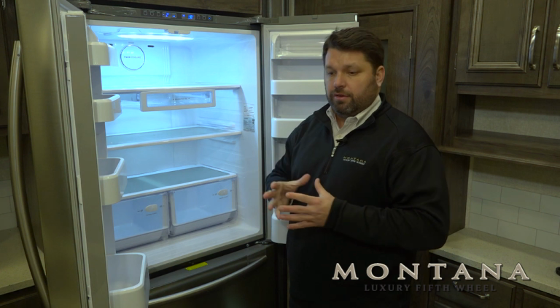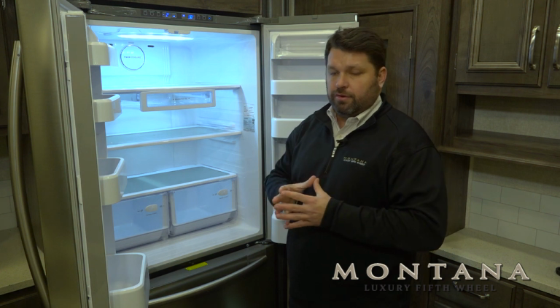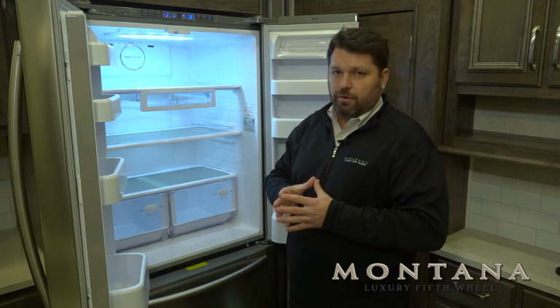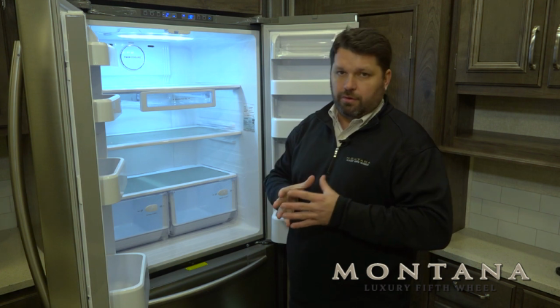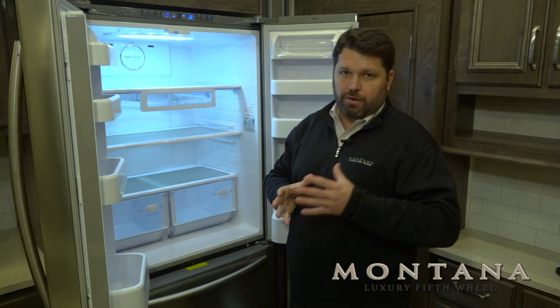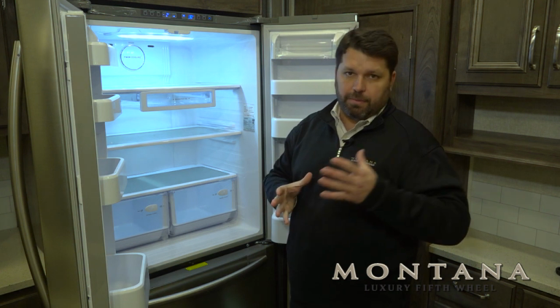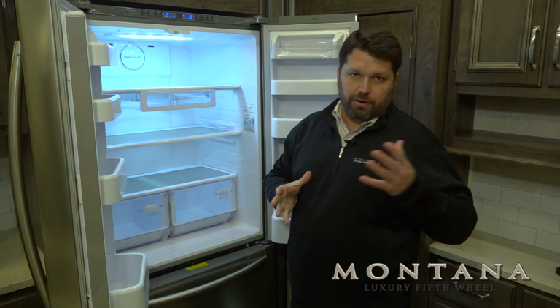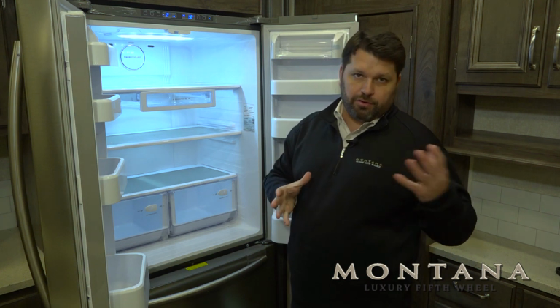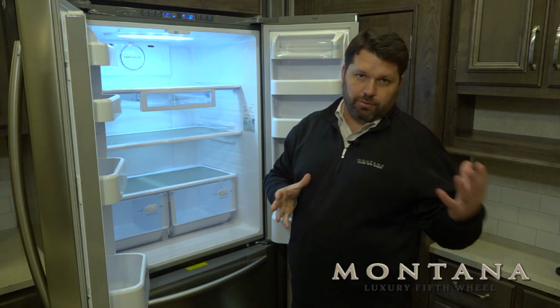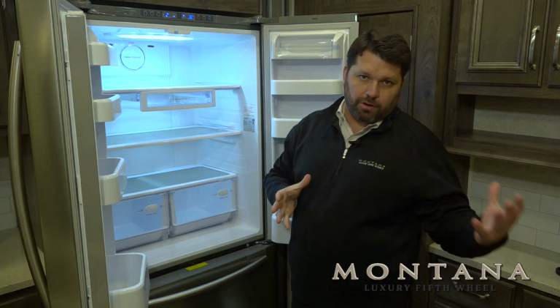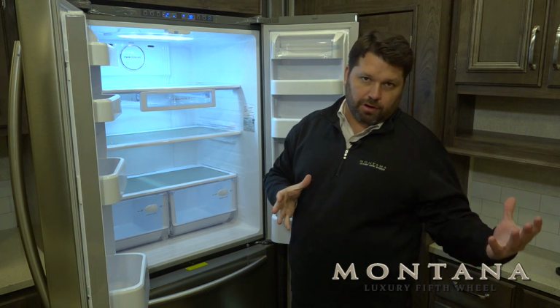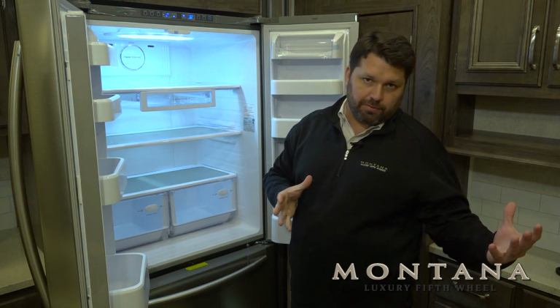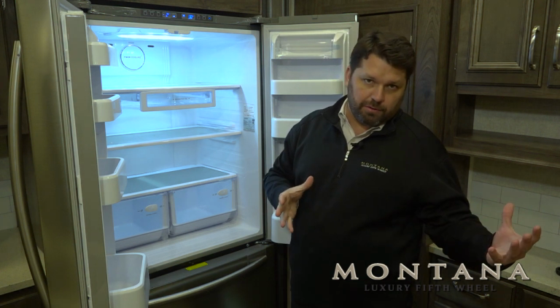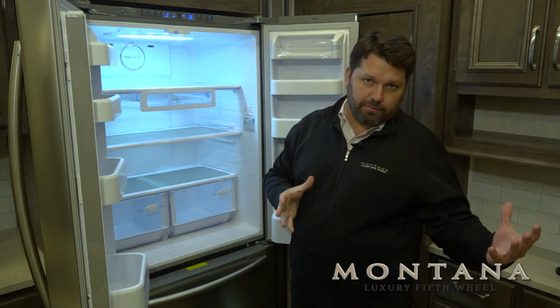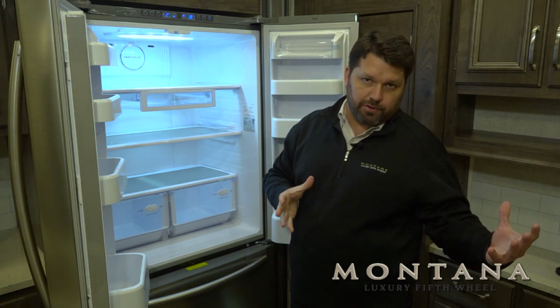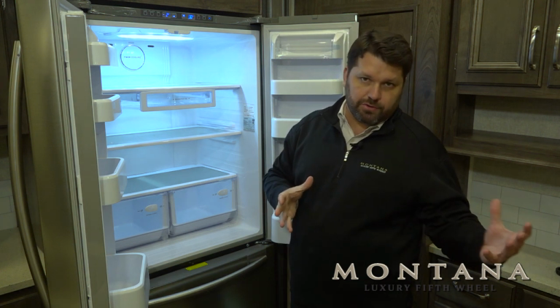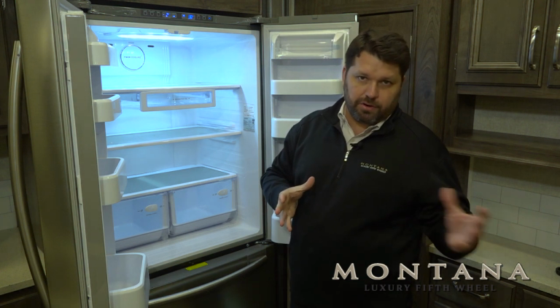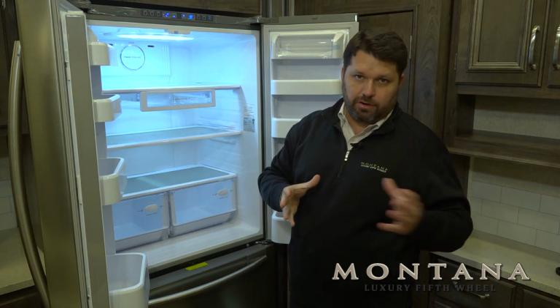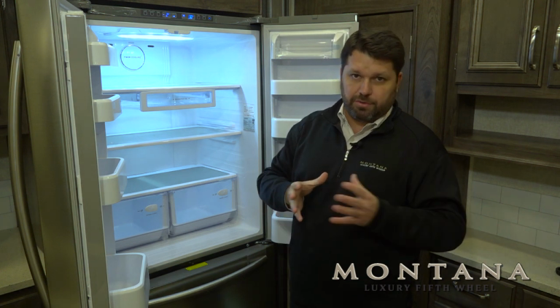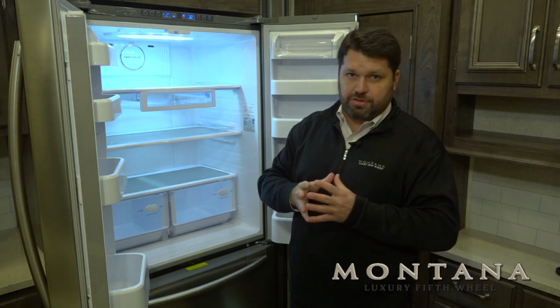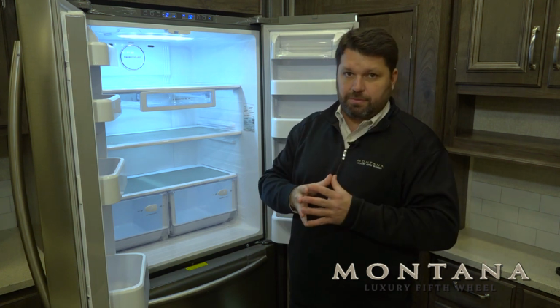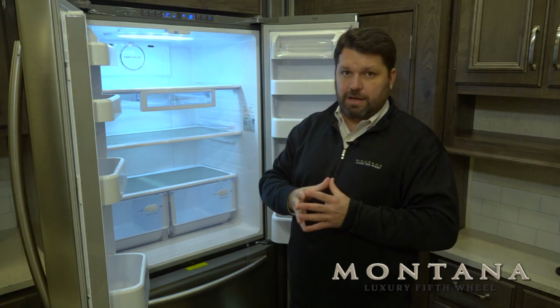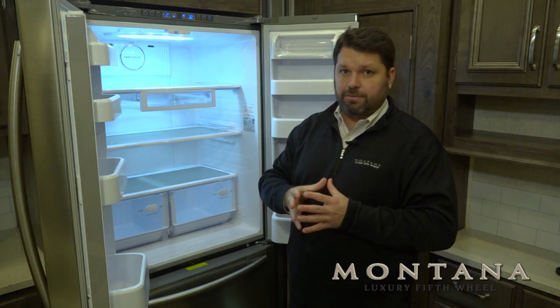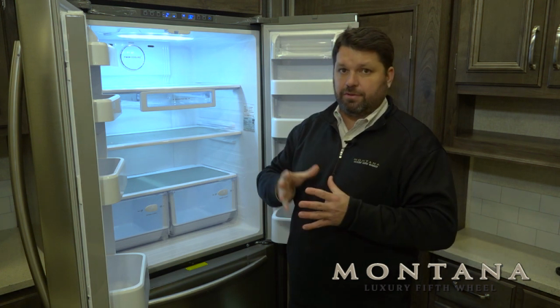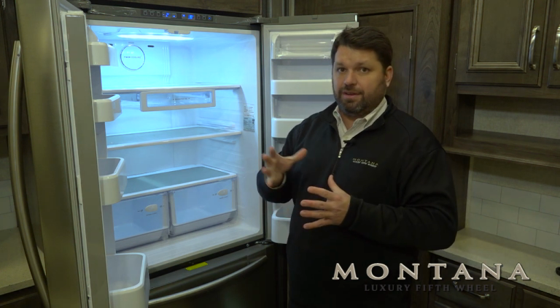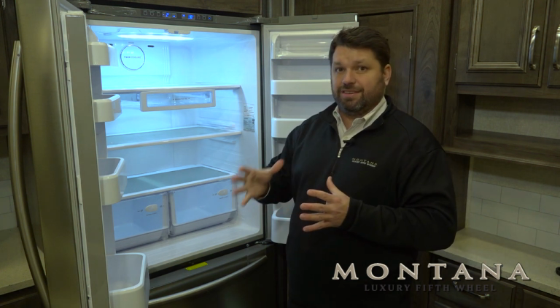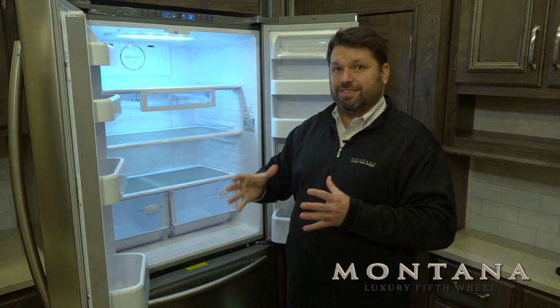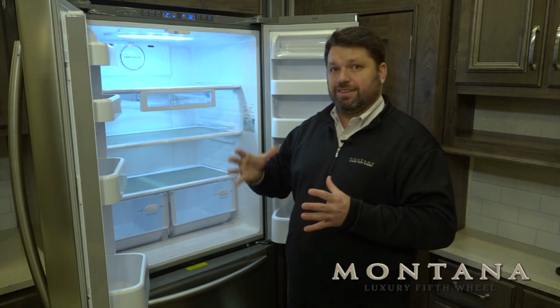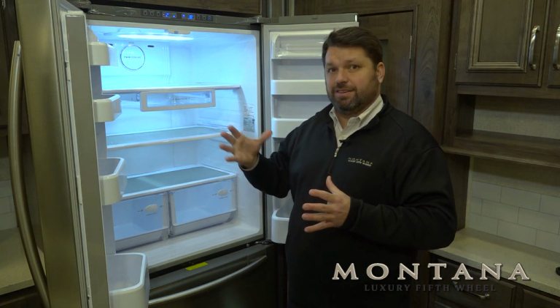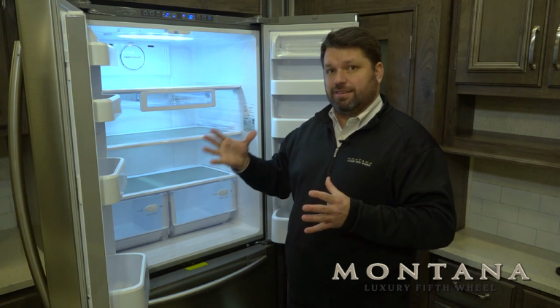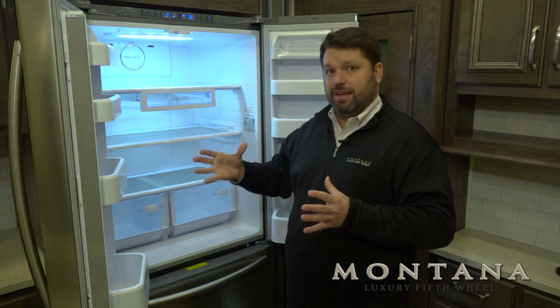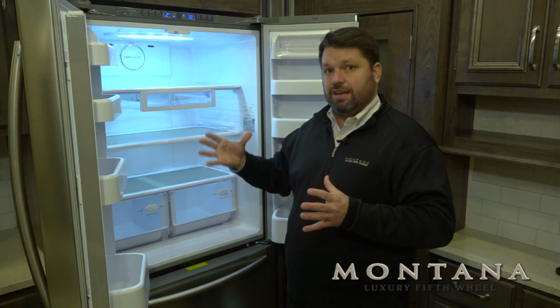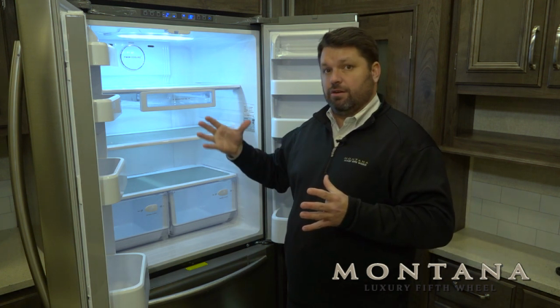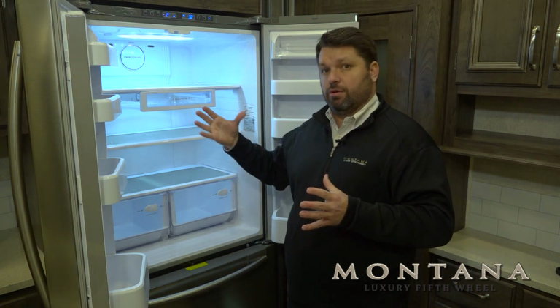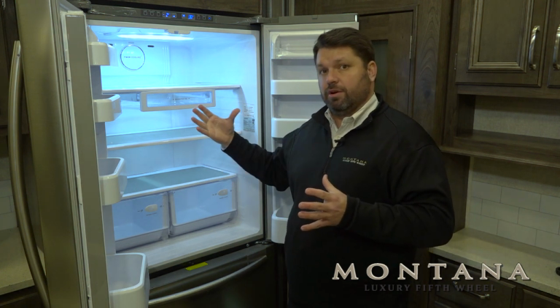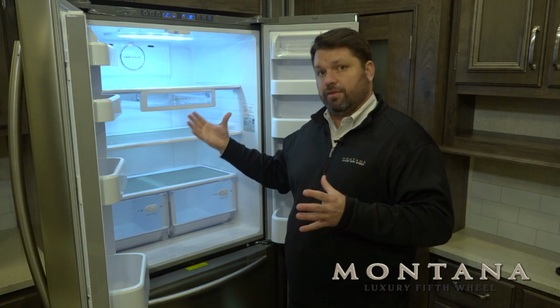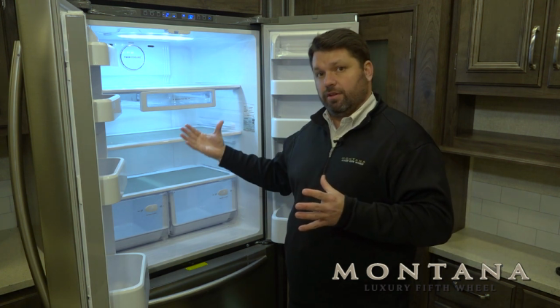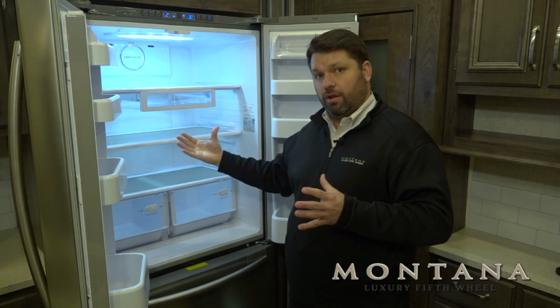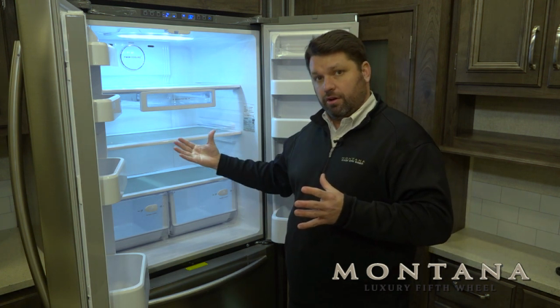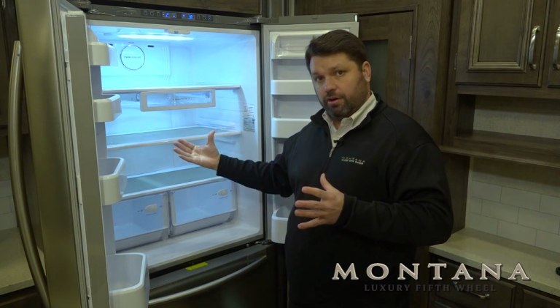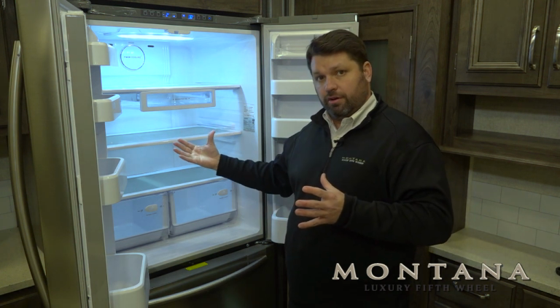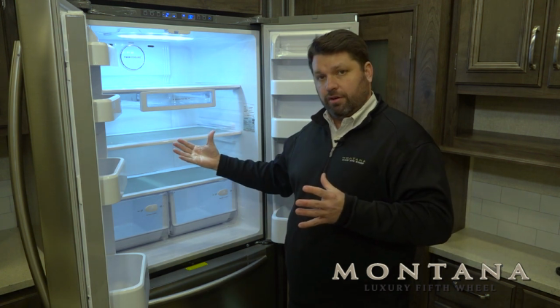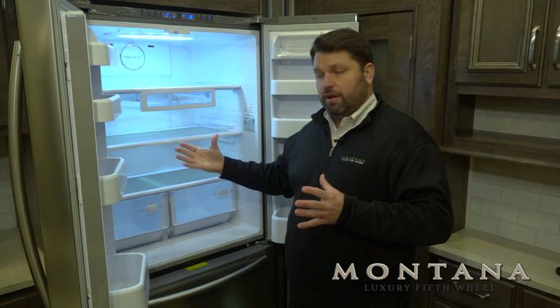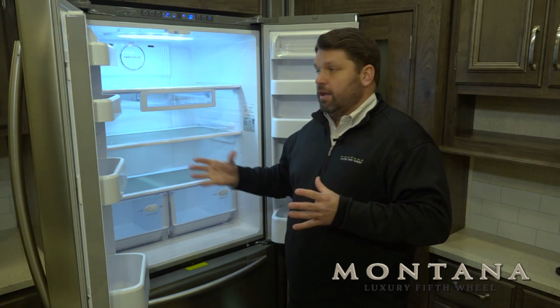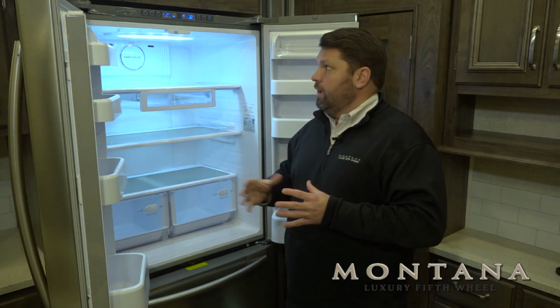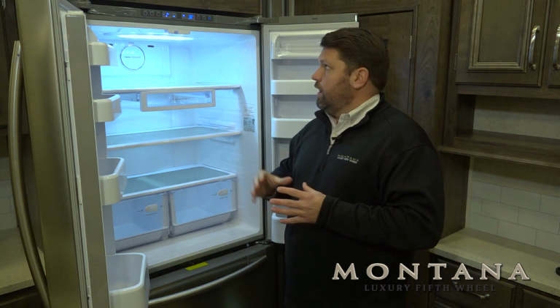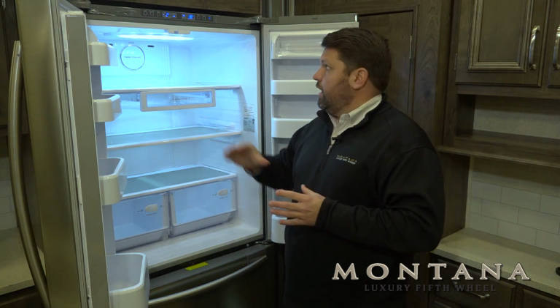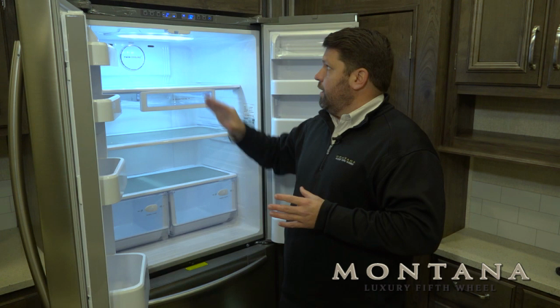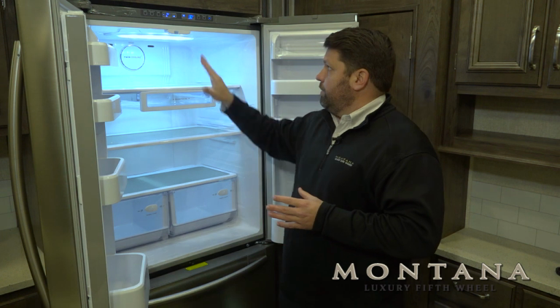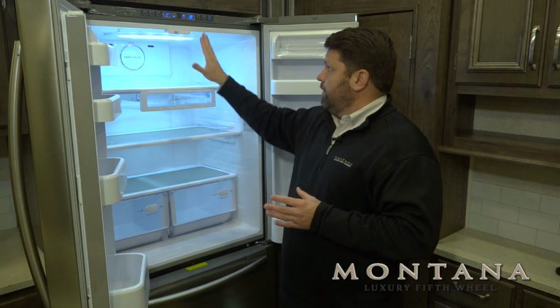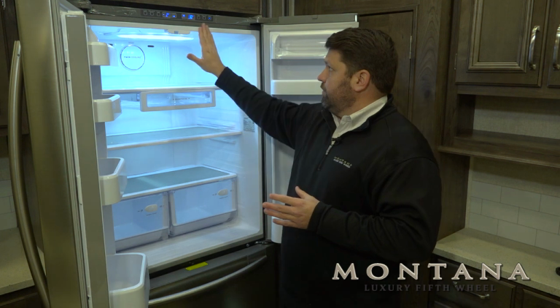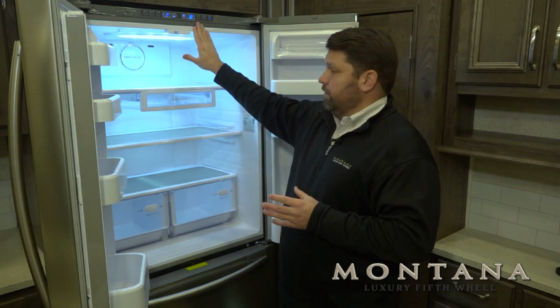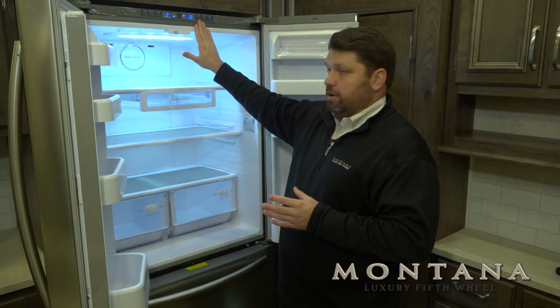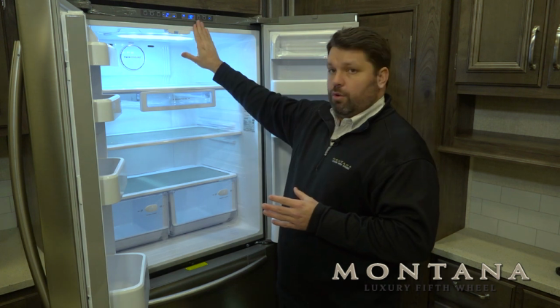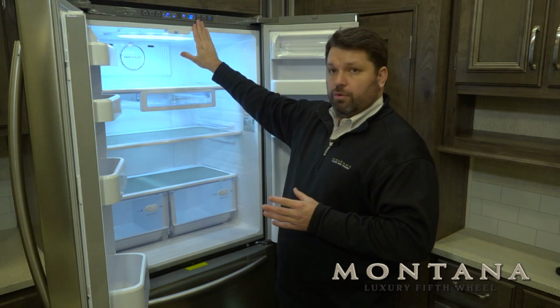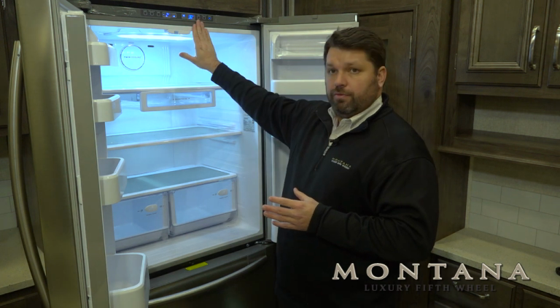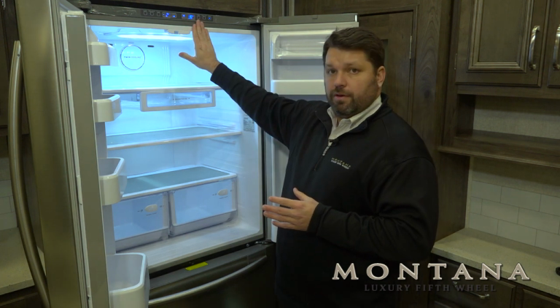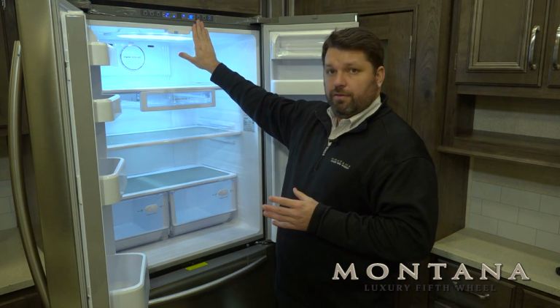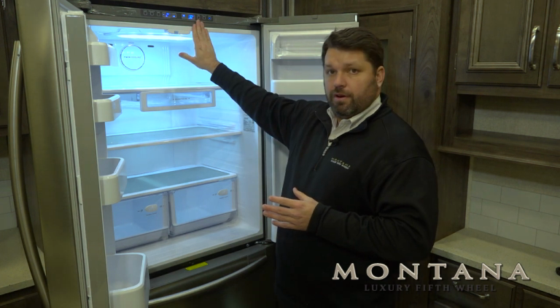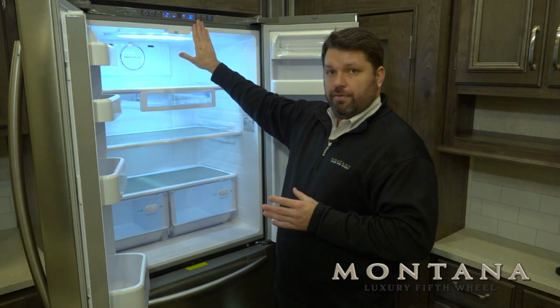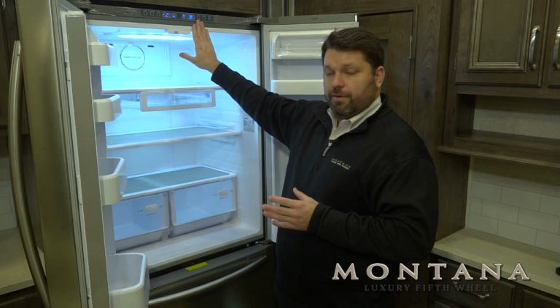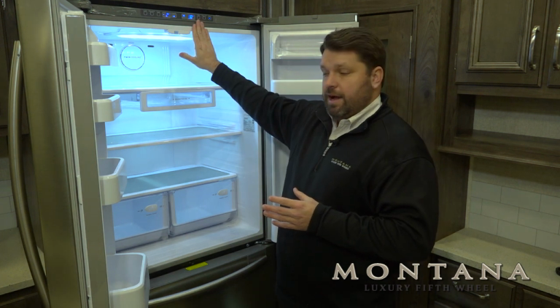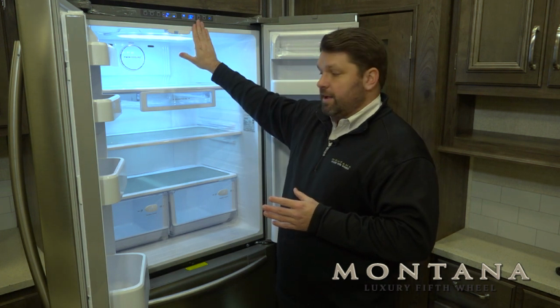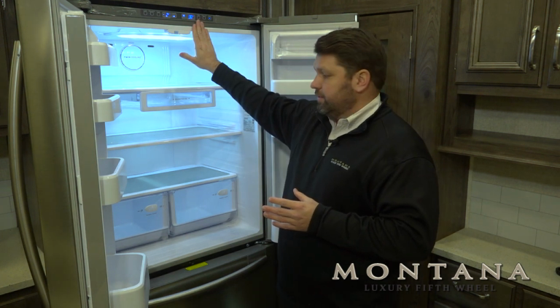Compared to an RV refrigerator, which sometimes will take 6, 8, or even longer hours, this will get cold very, very fast.